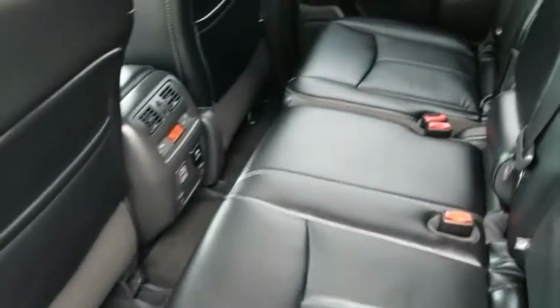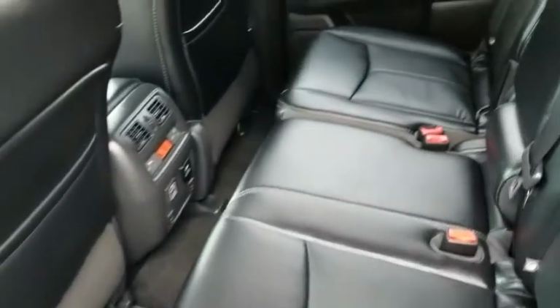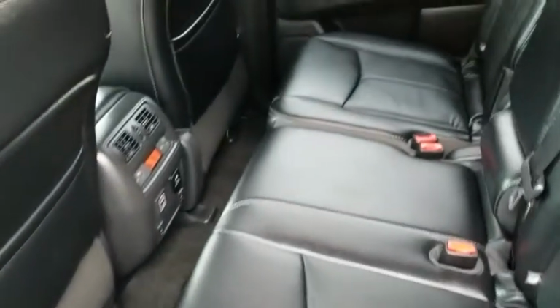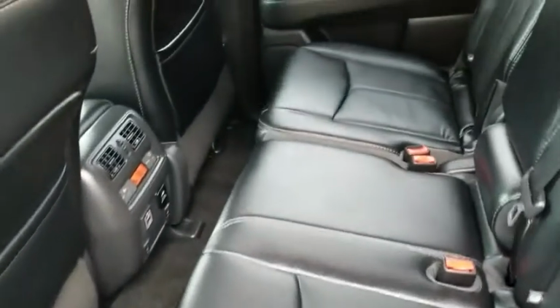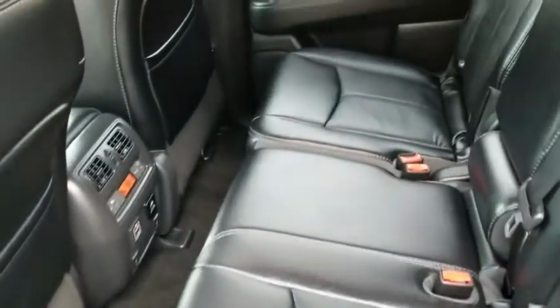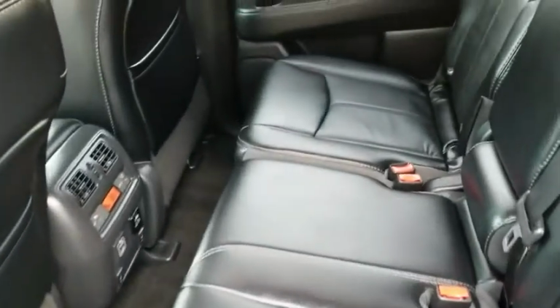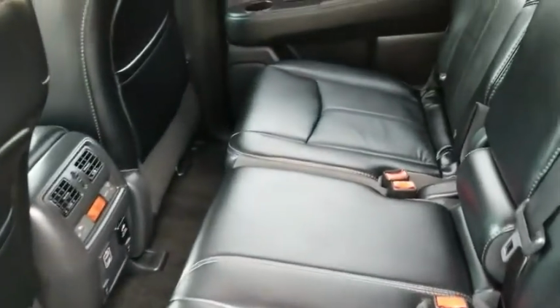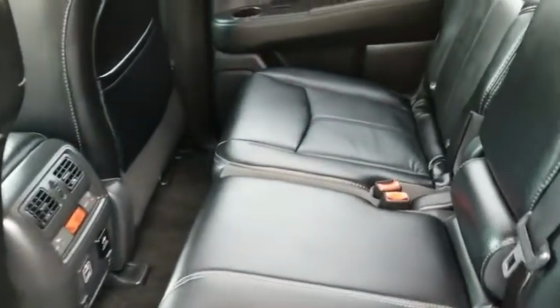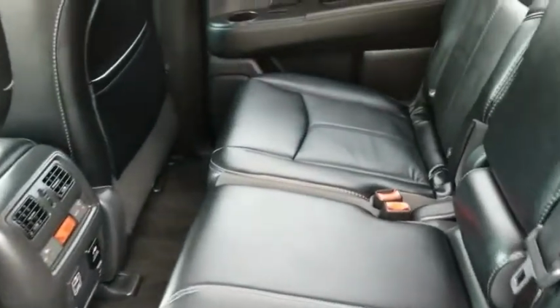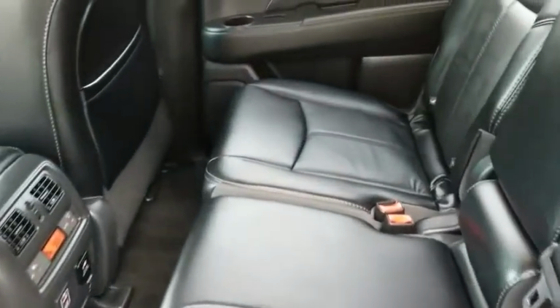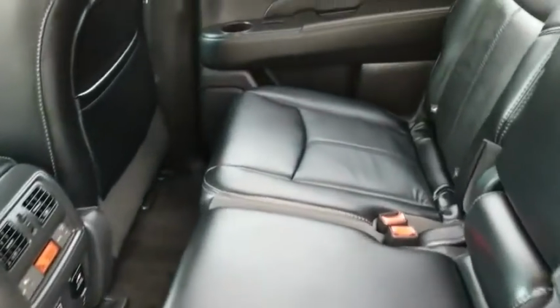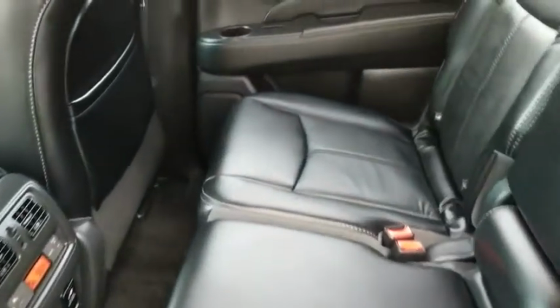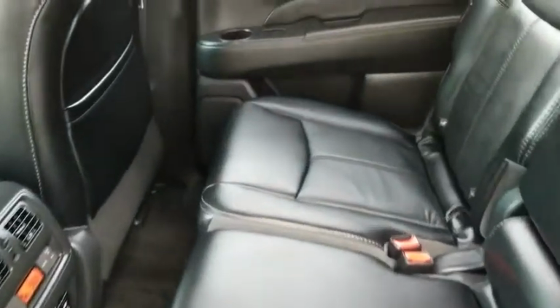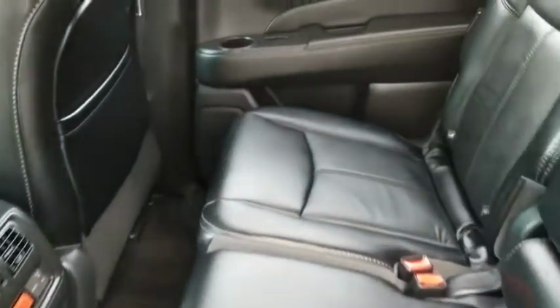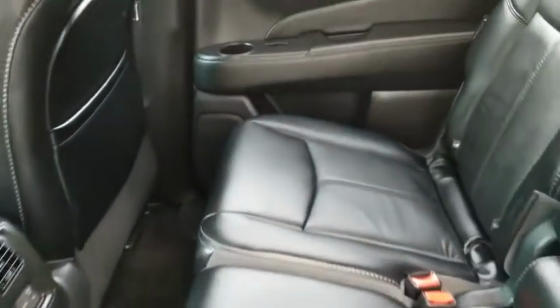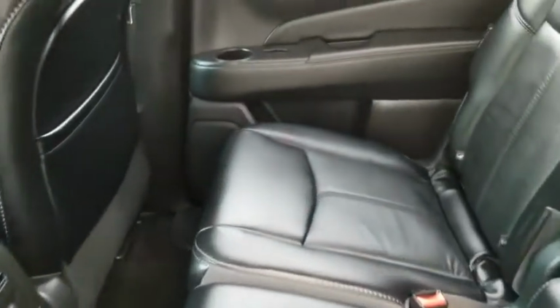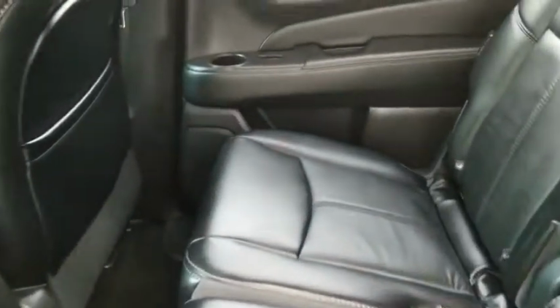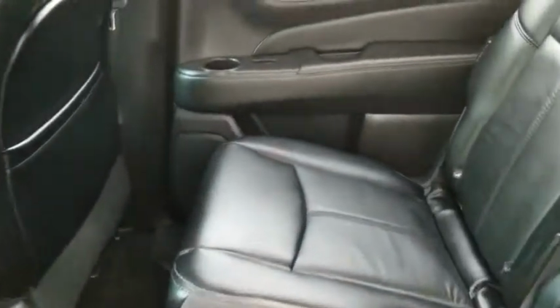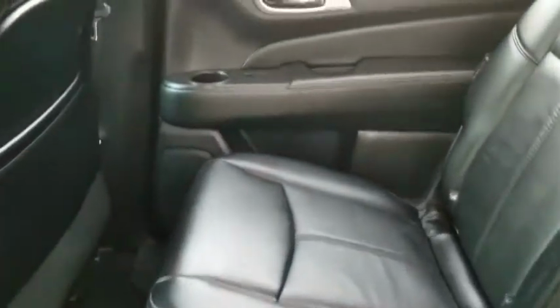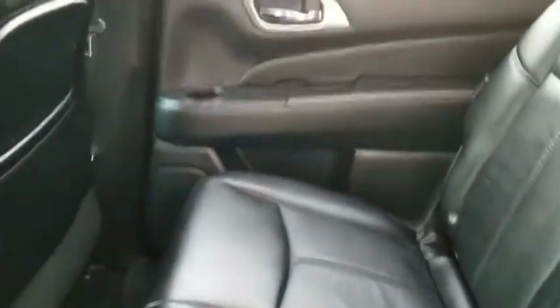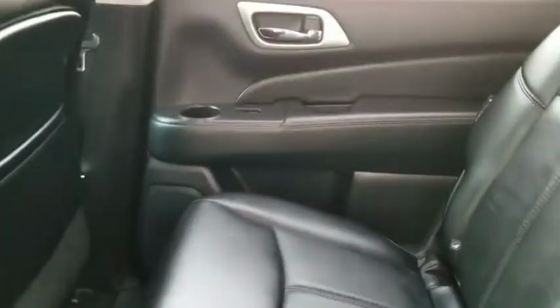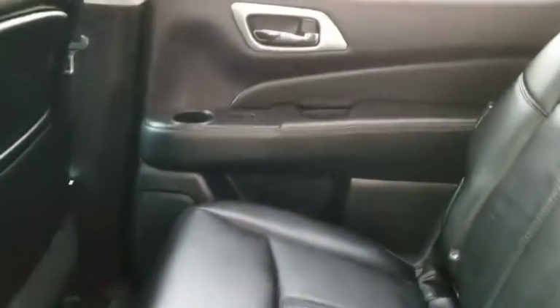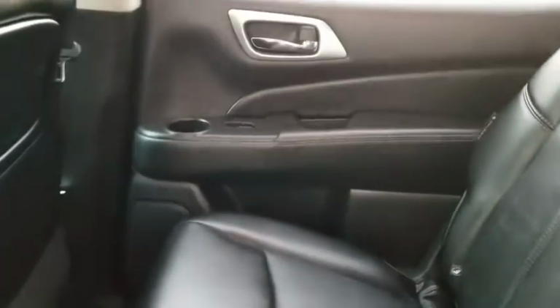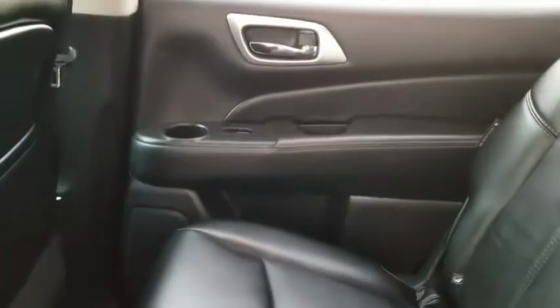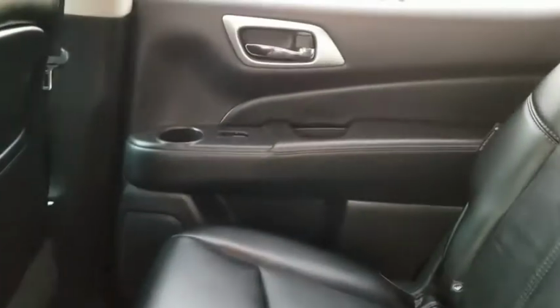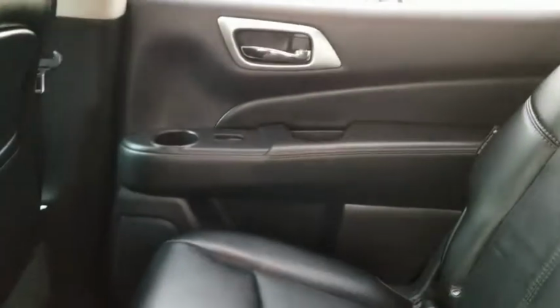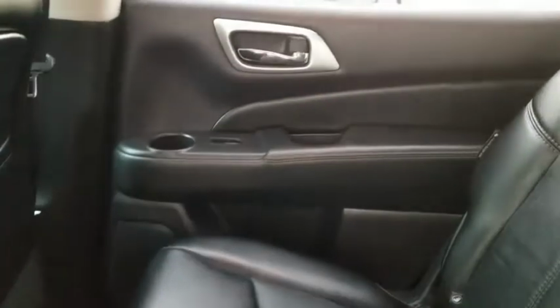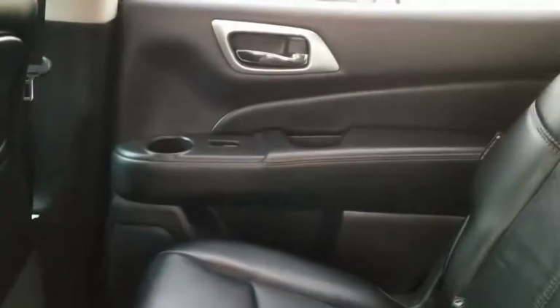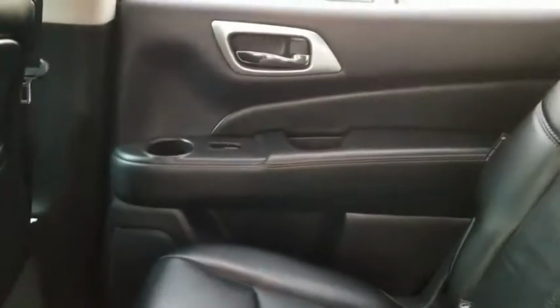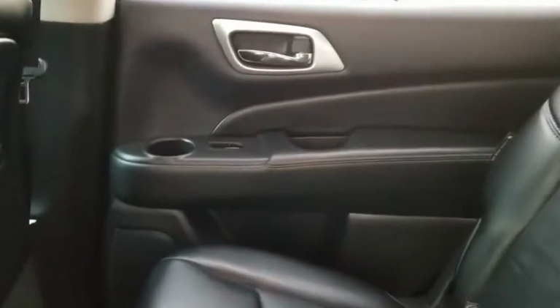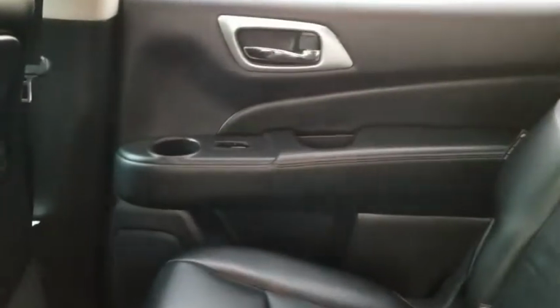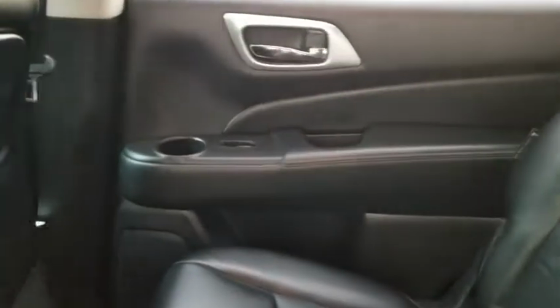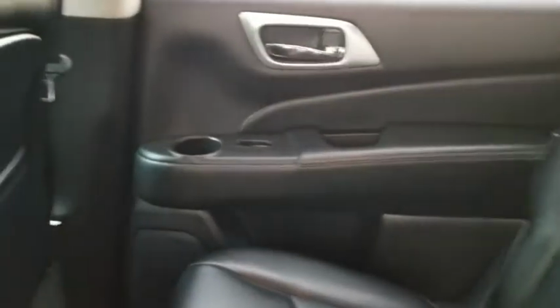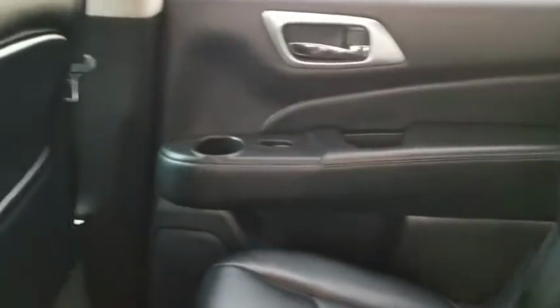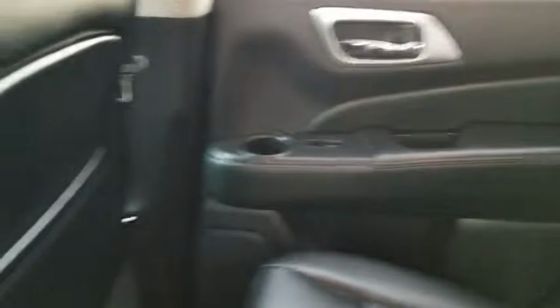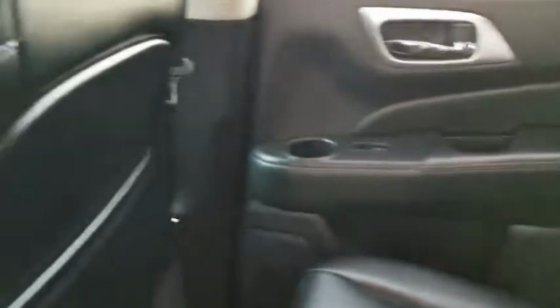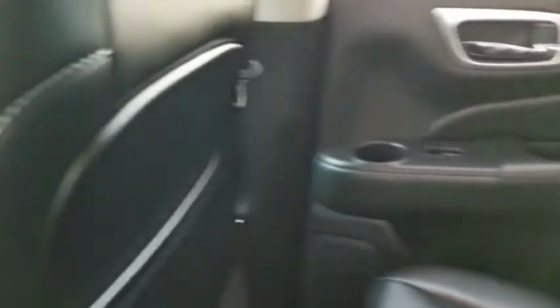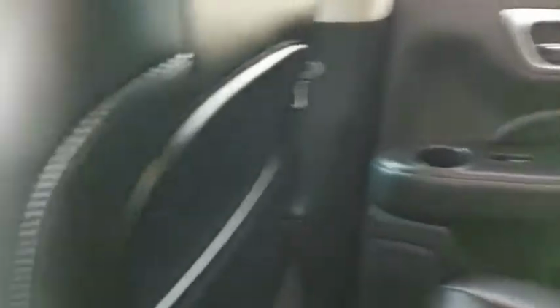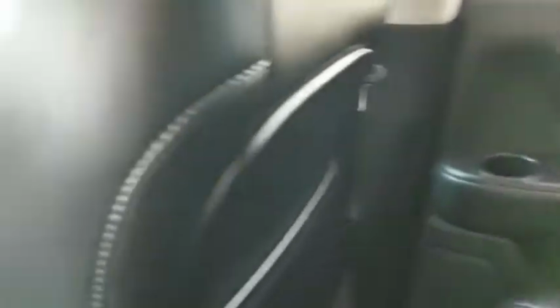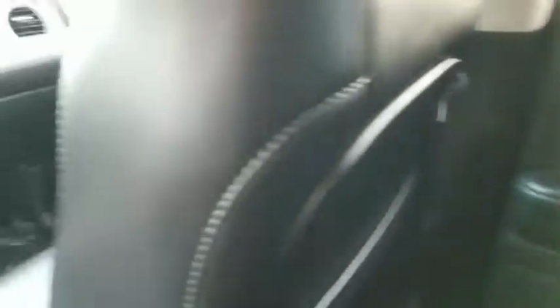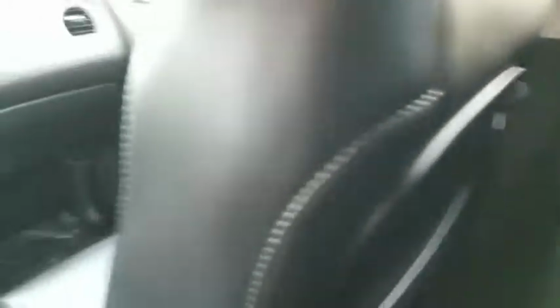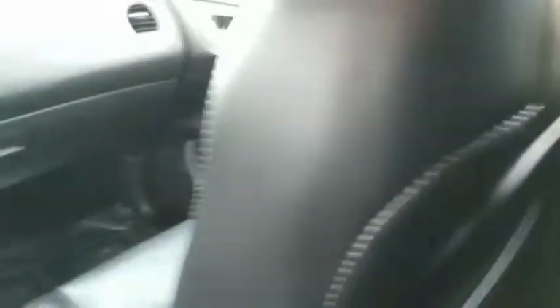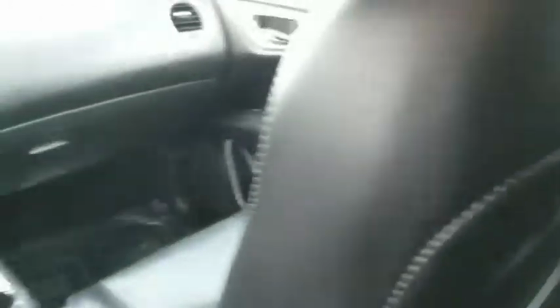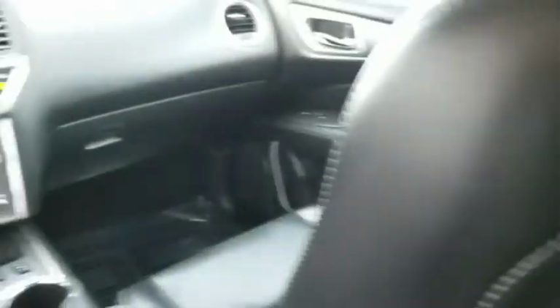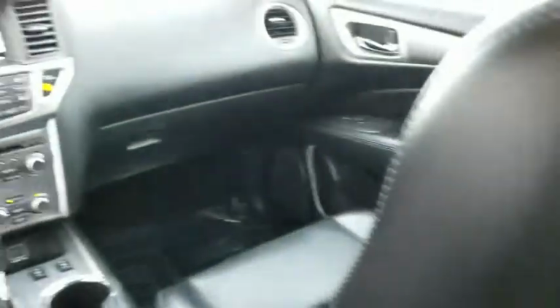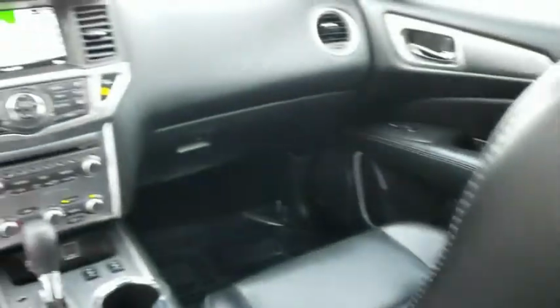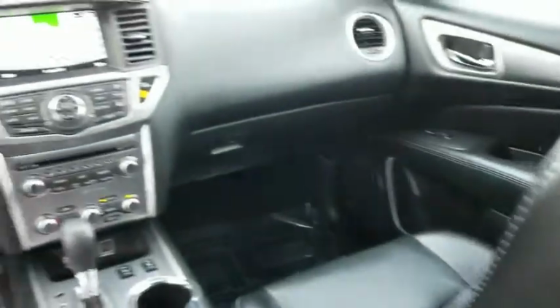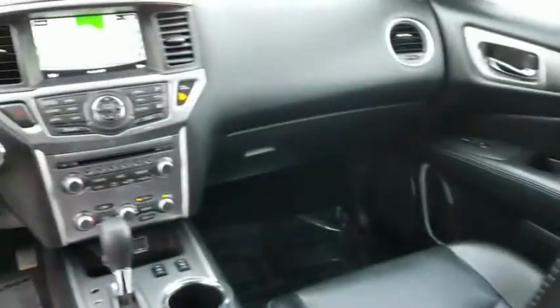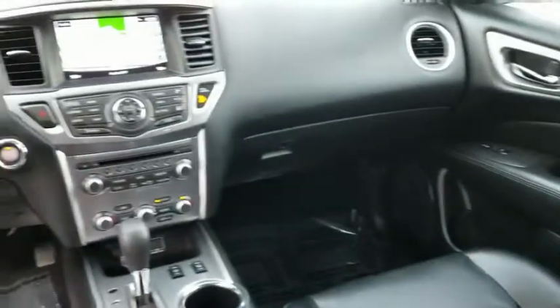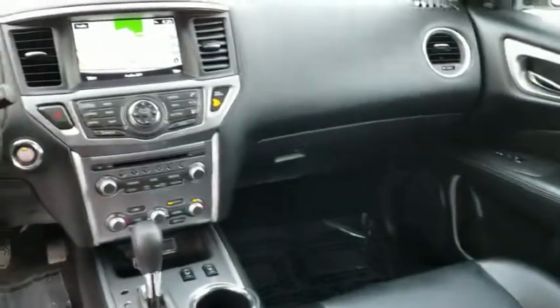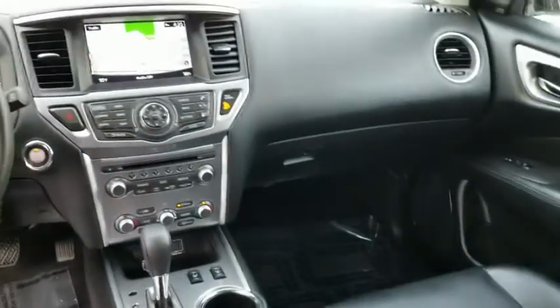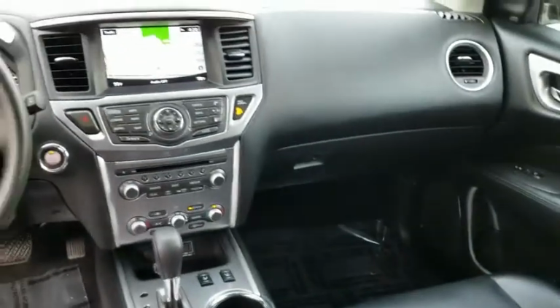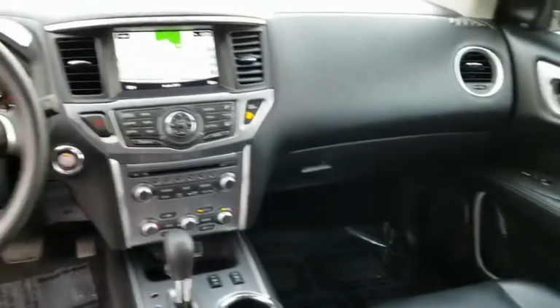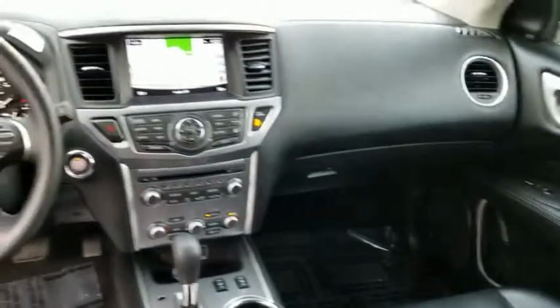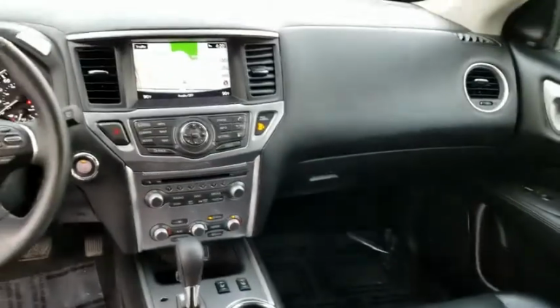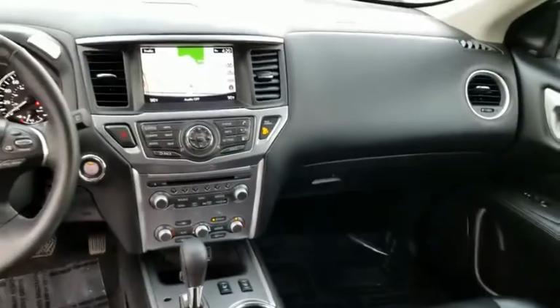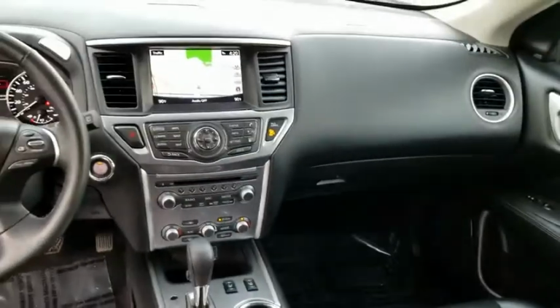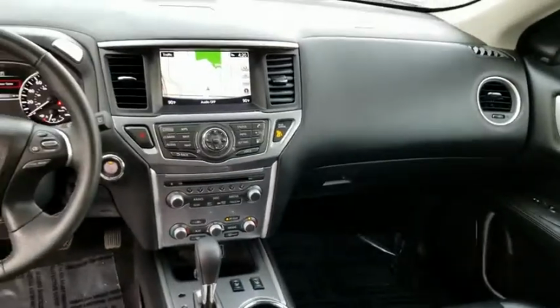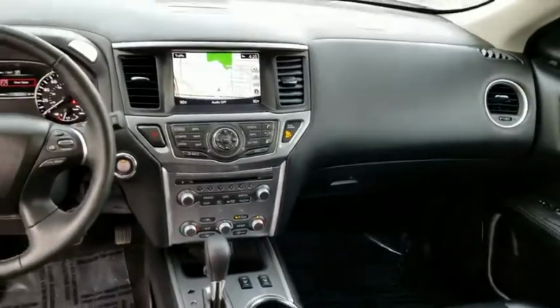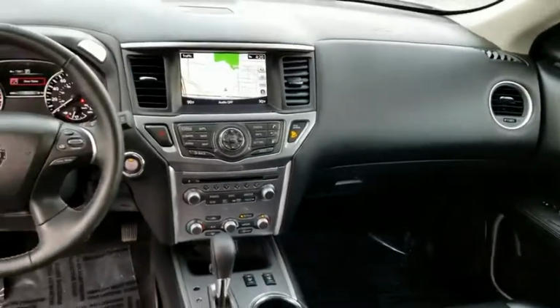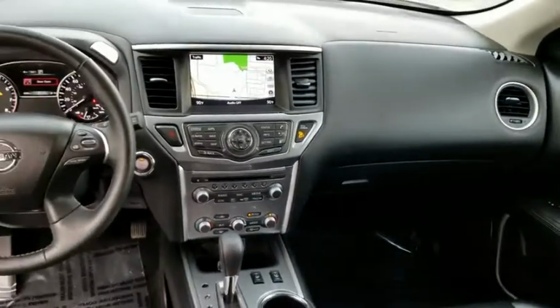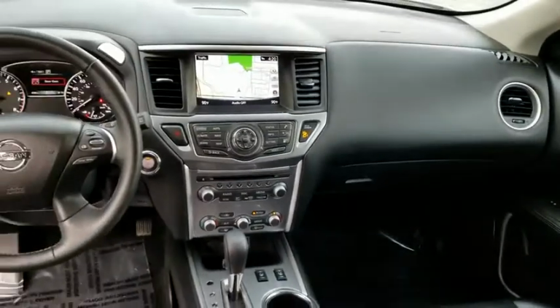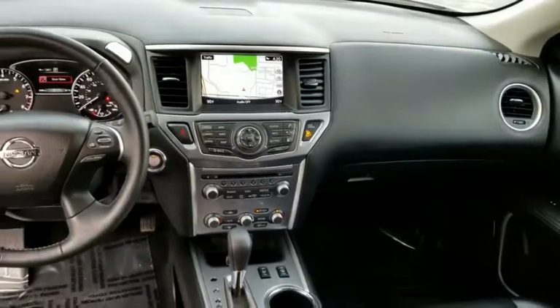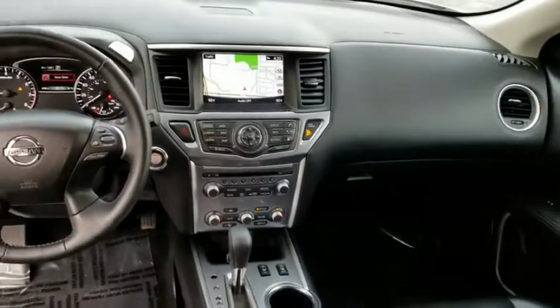Four-wheel disc brakes. This beauty is sure to make you the talk of the neighborhood, so call or drop in for a test drive today.